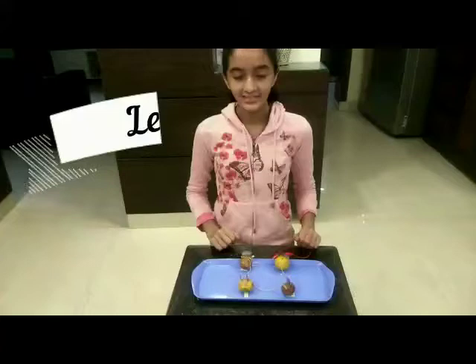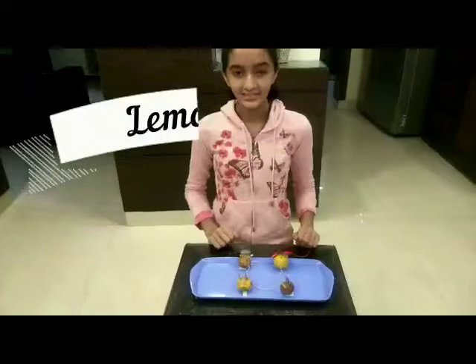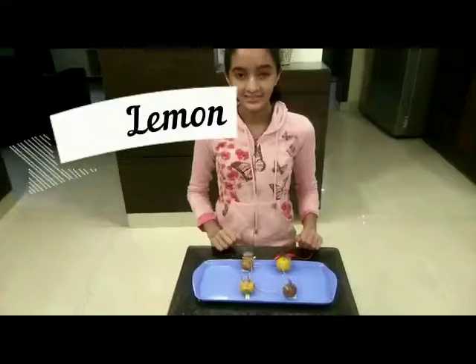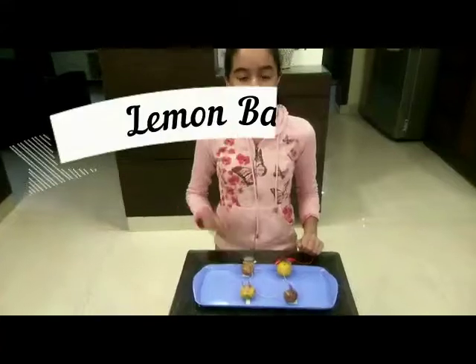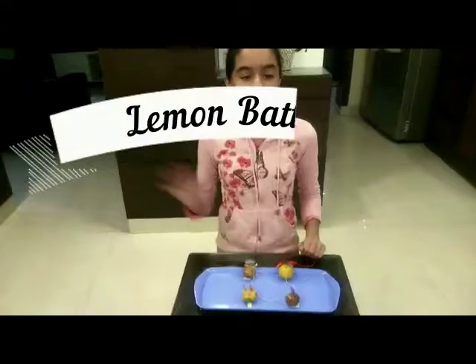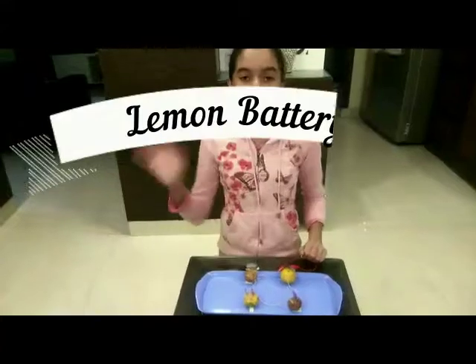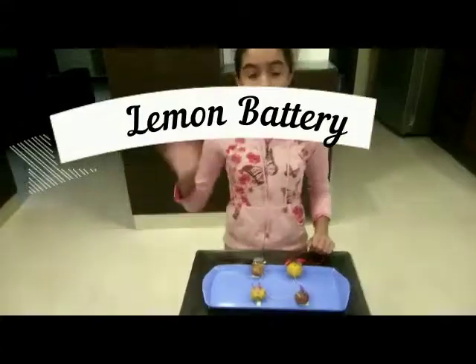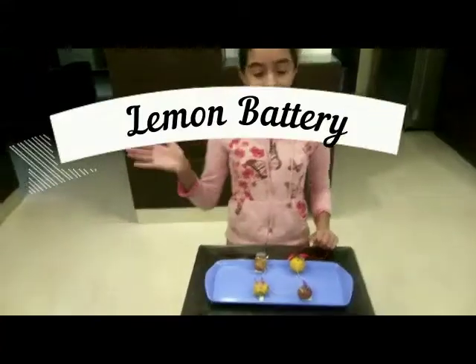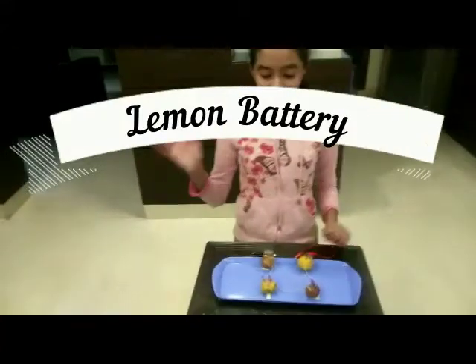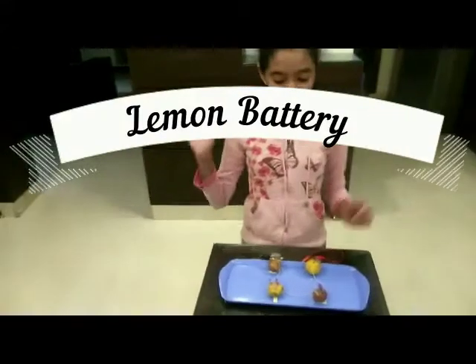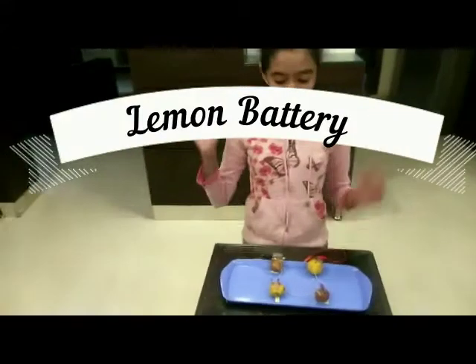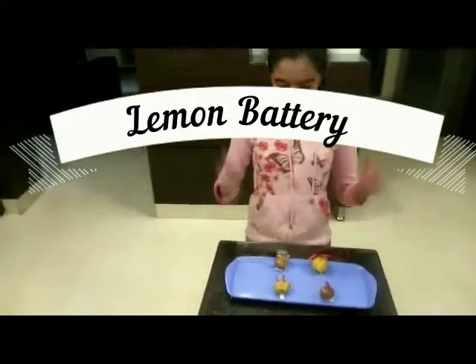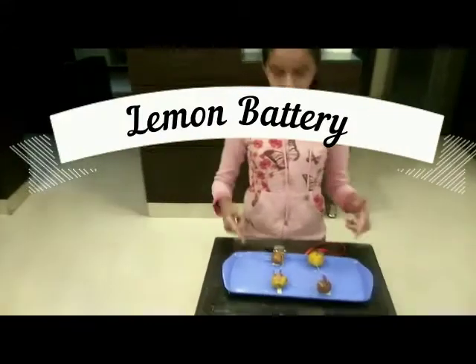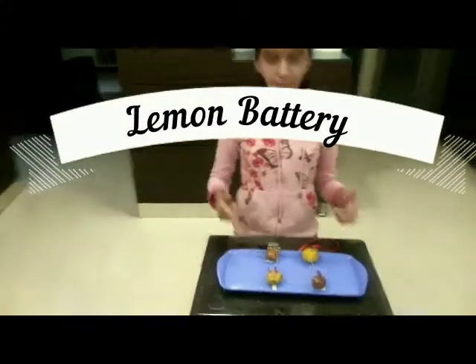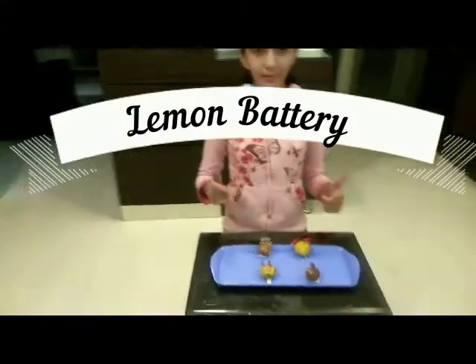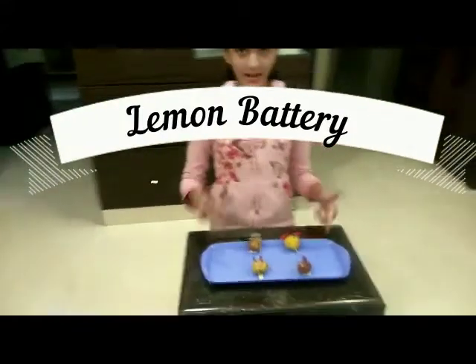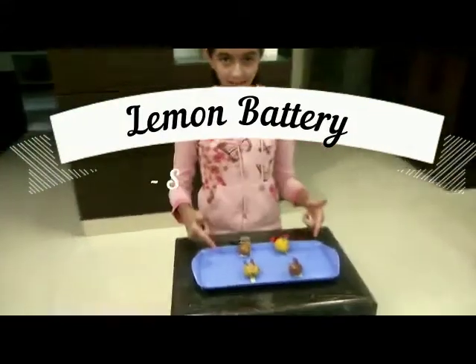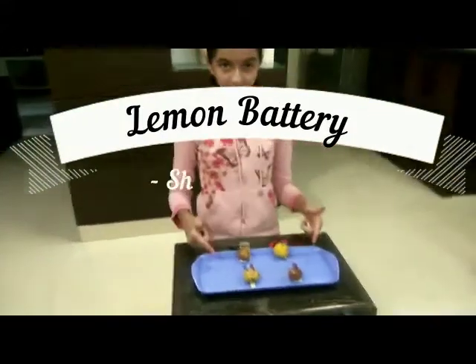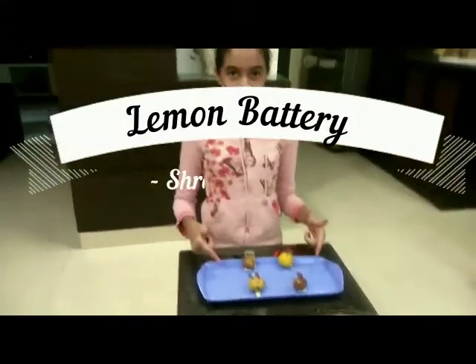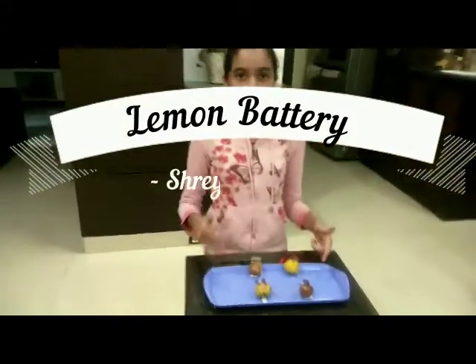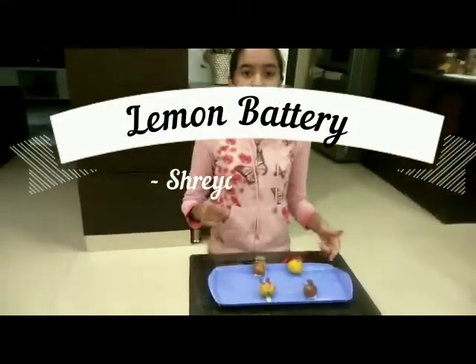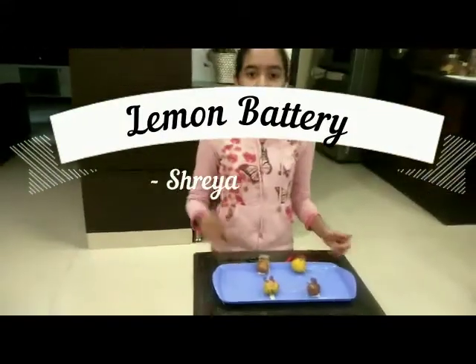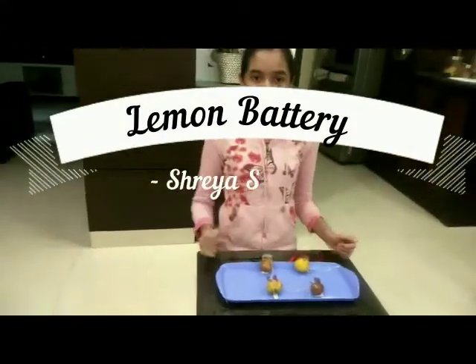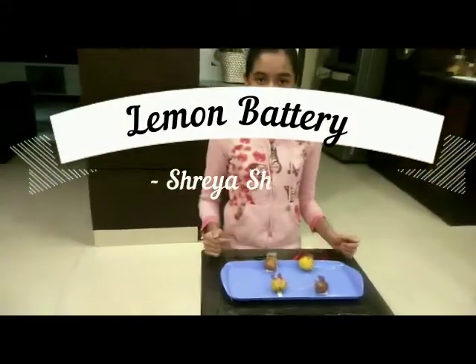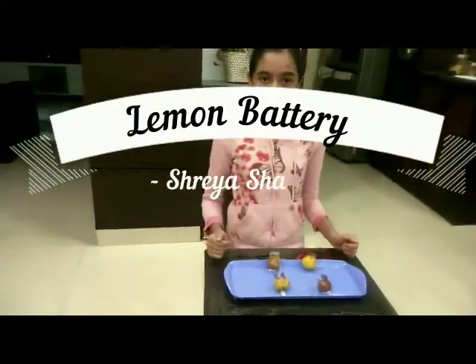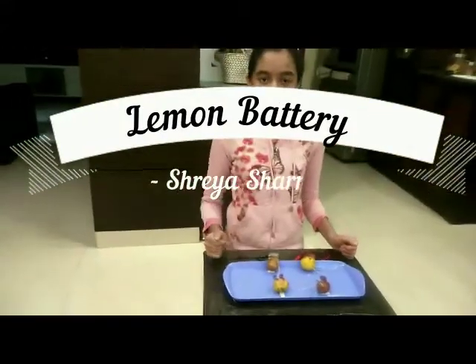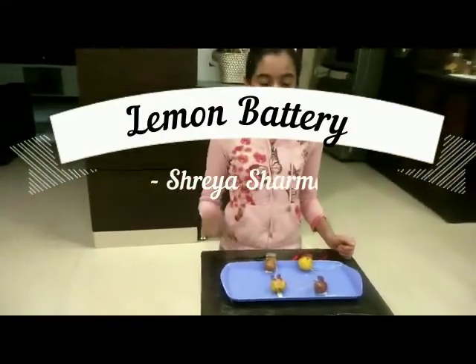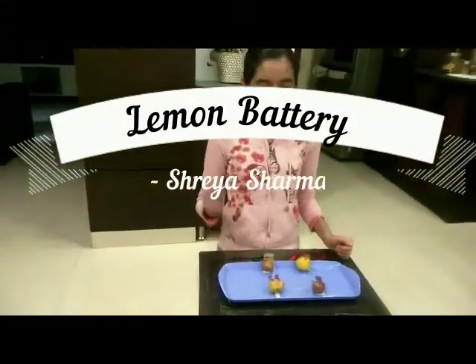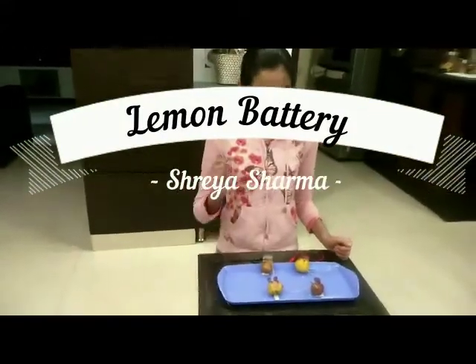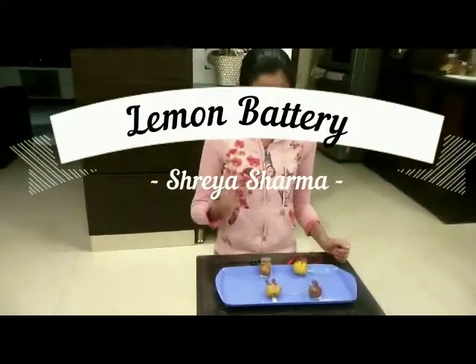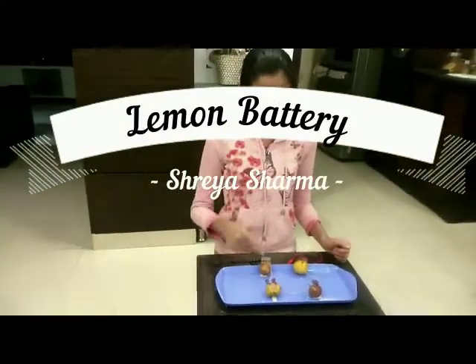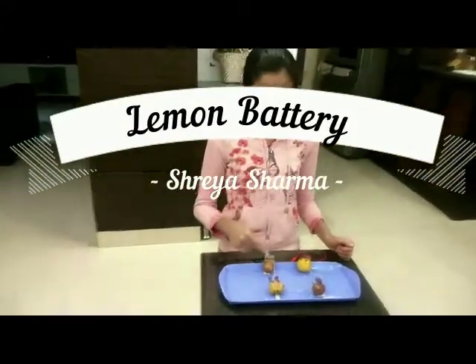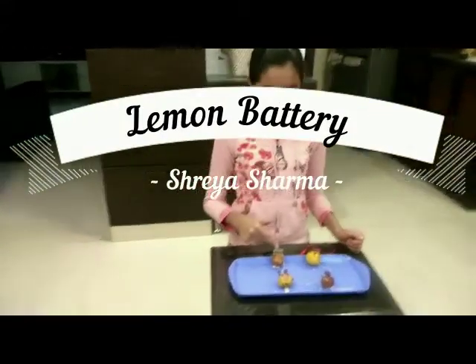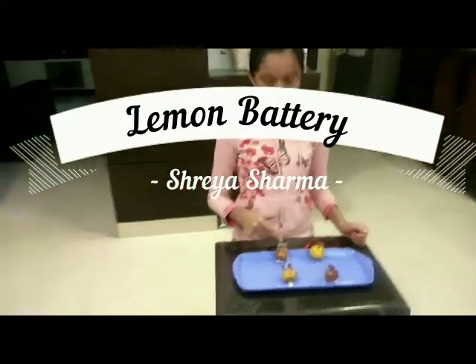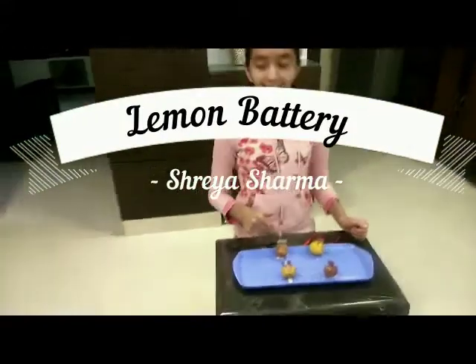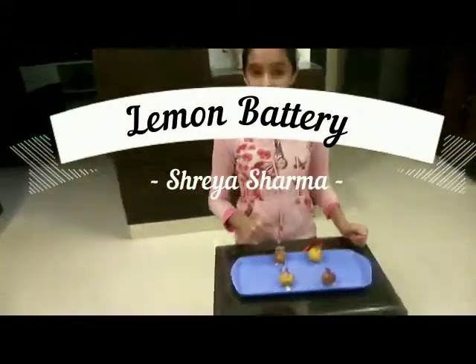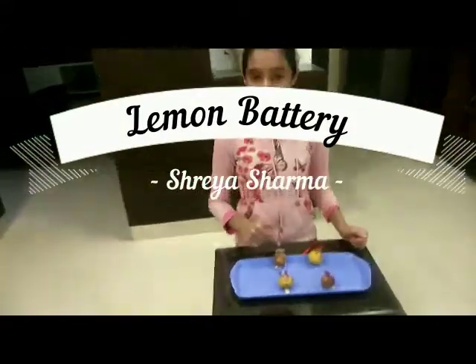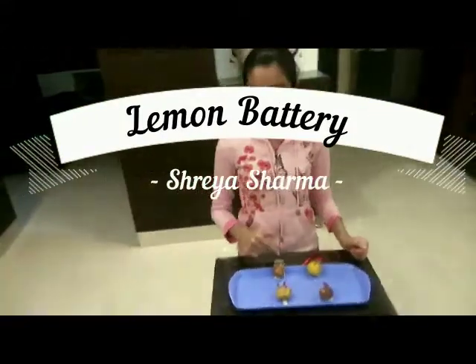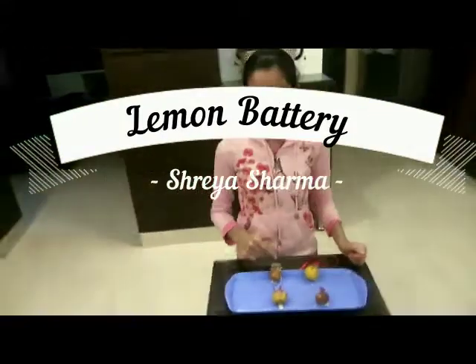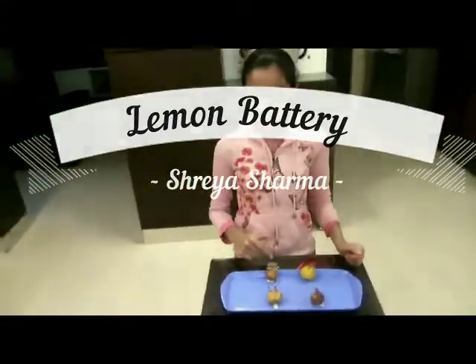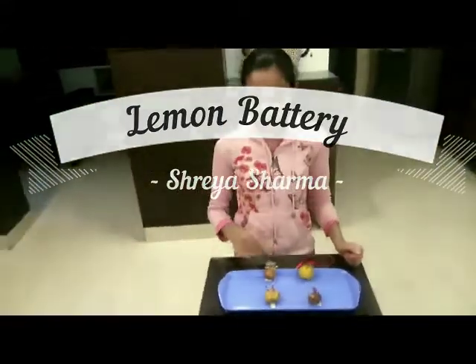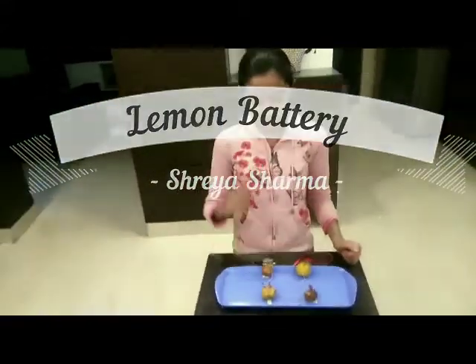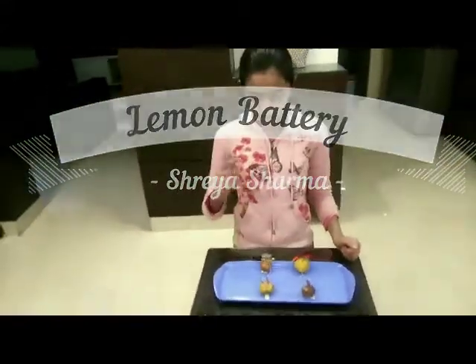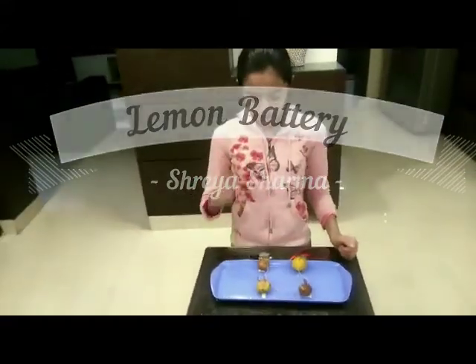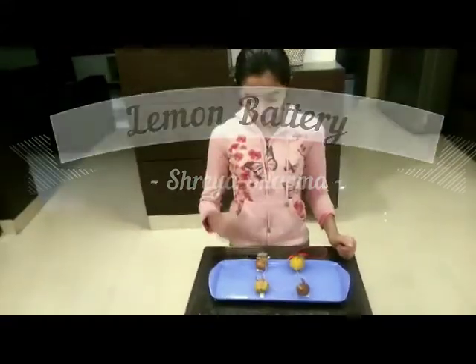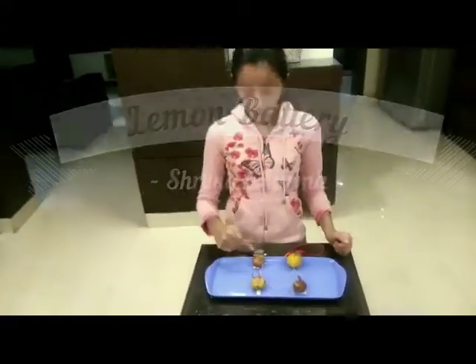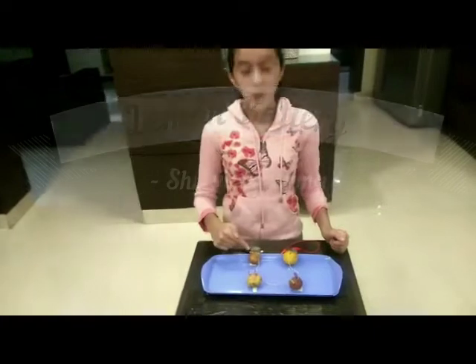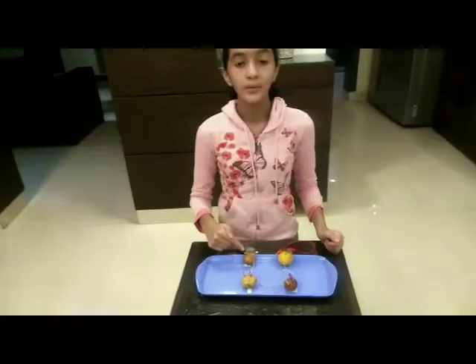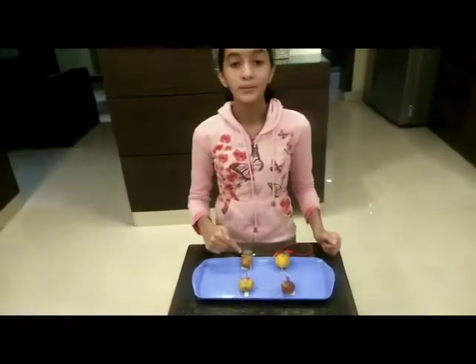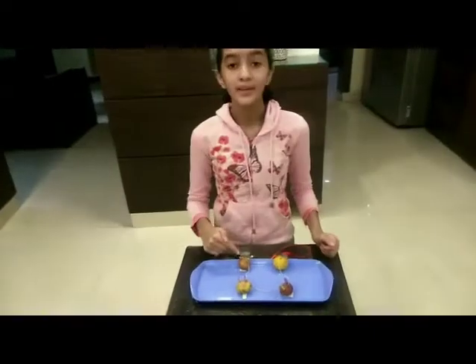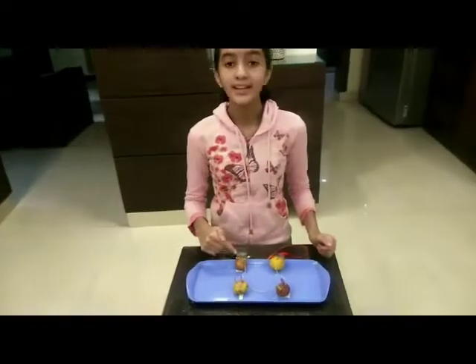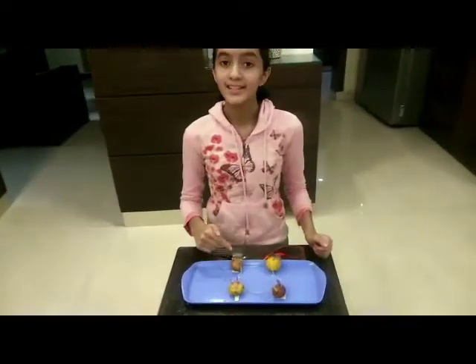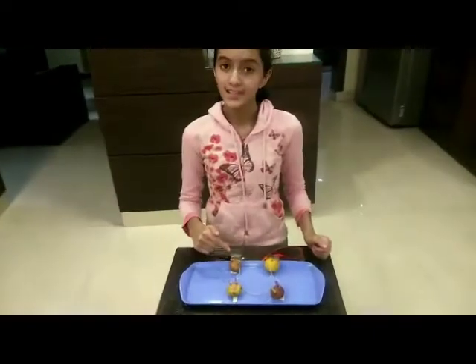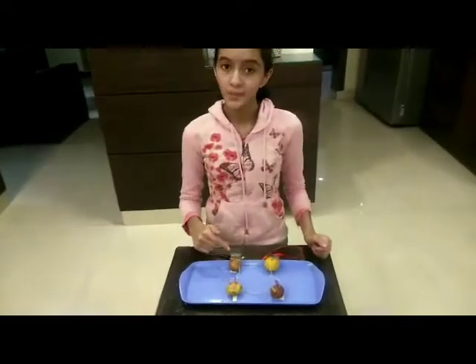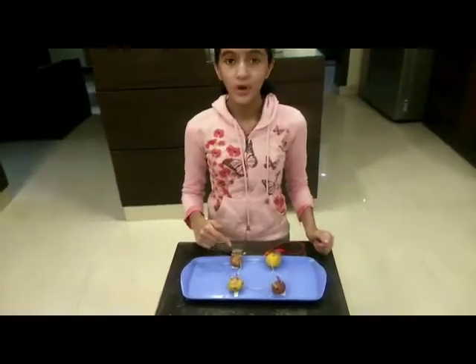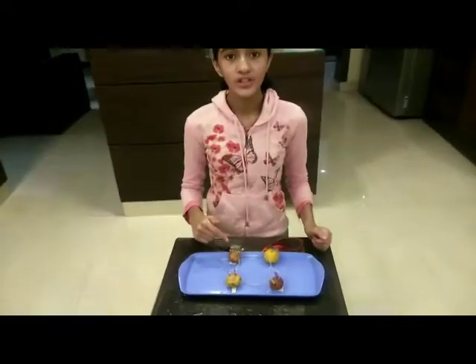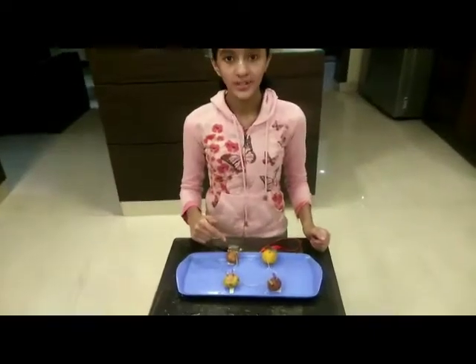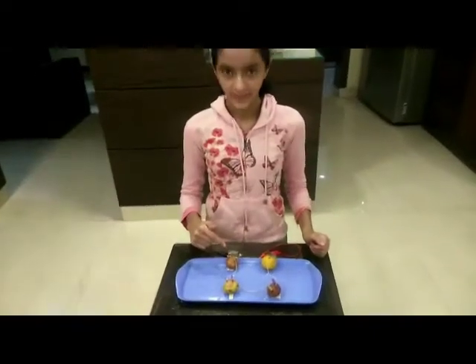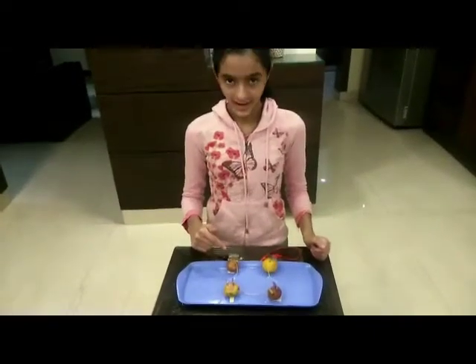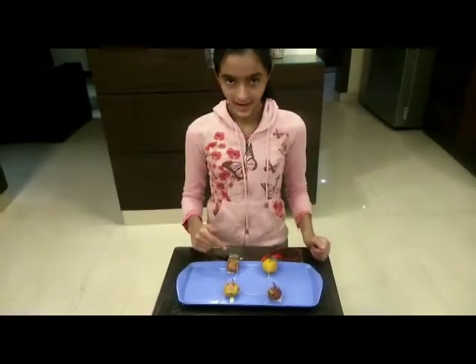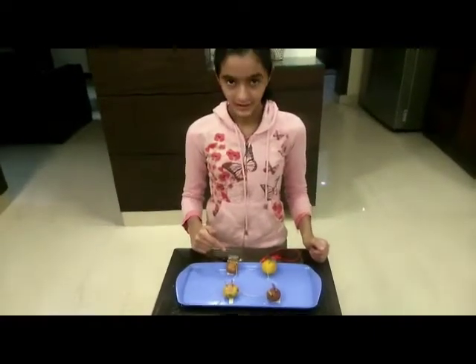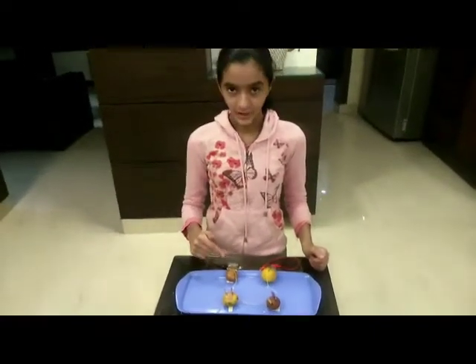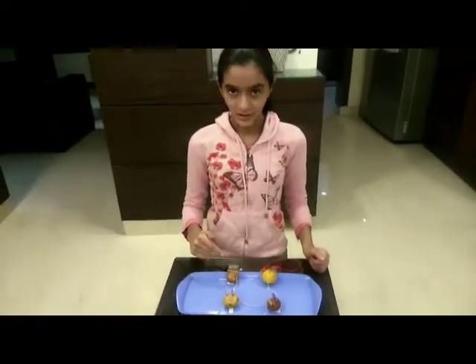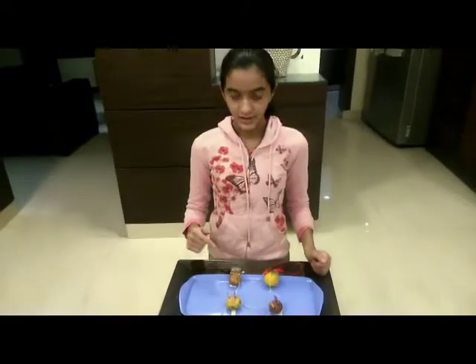Hello all, this is my lemon battery. In this, the iron plate is the negative electrode and the copper plate is the positive electrode.